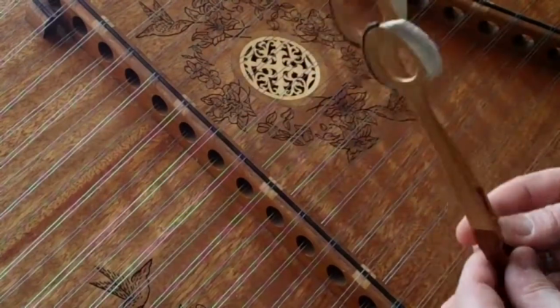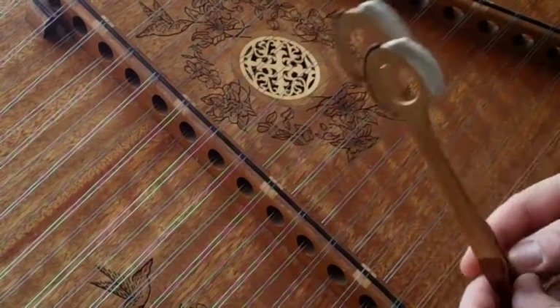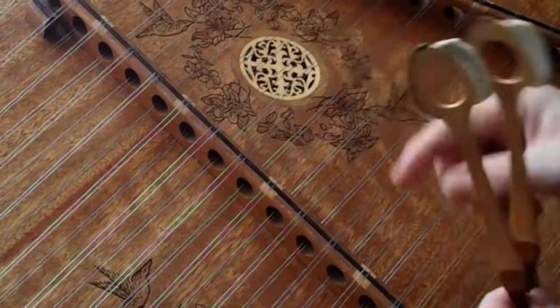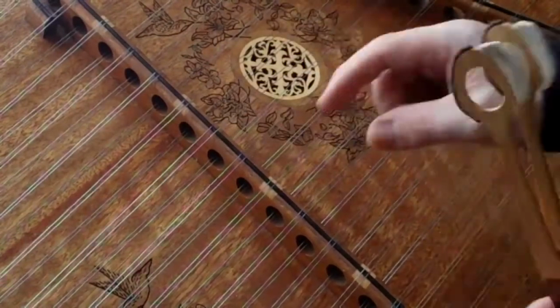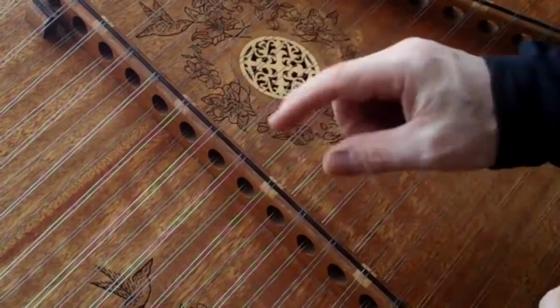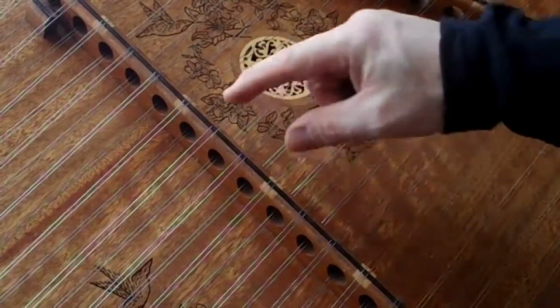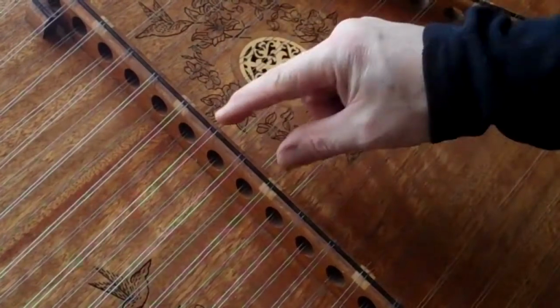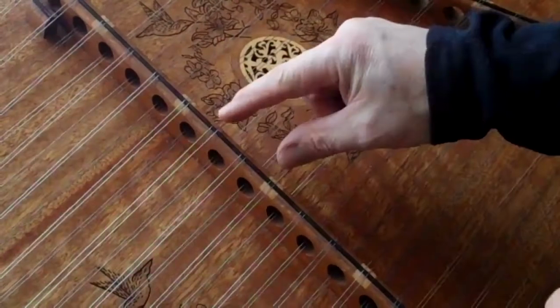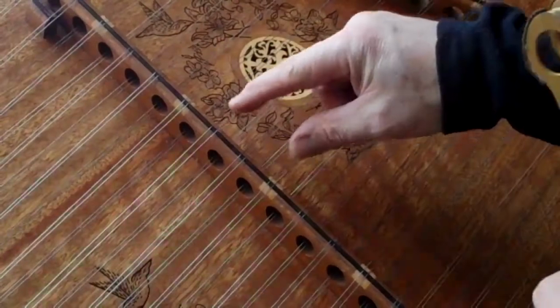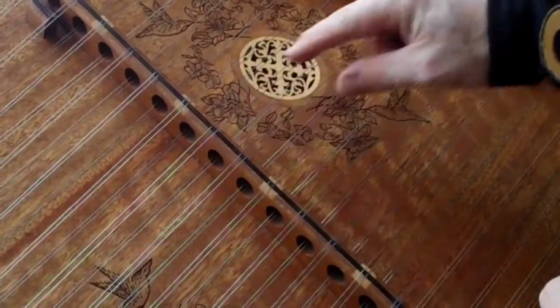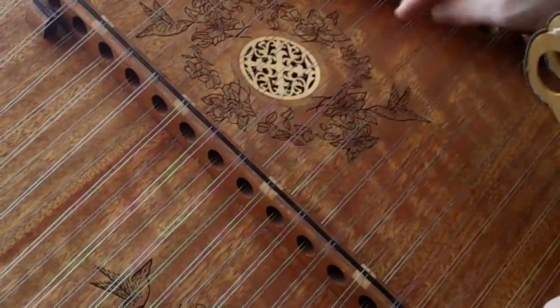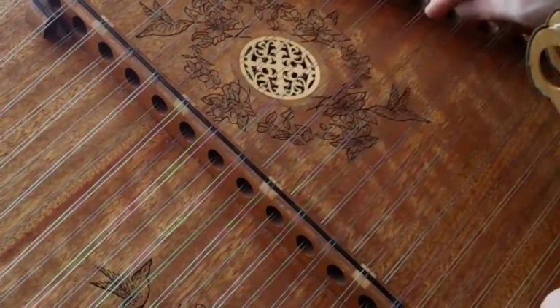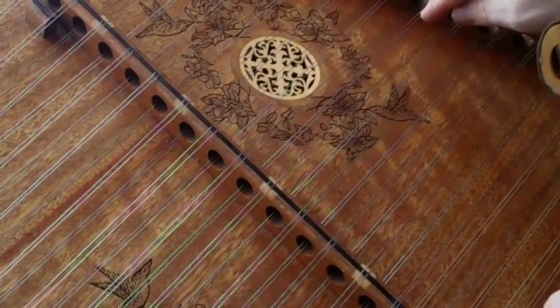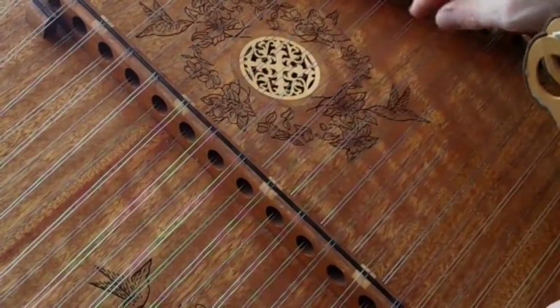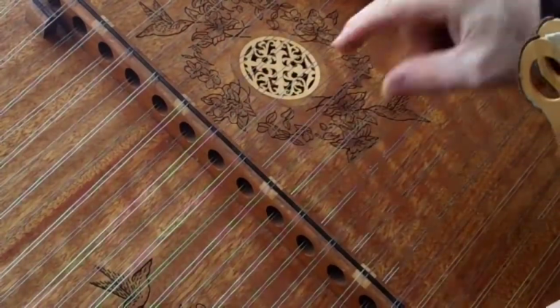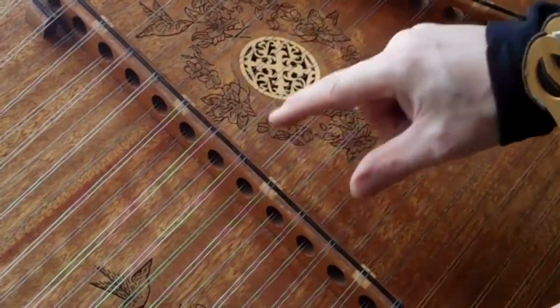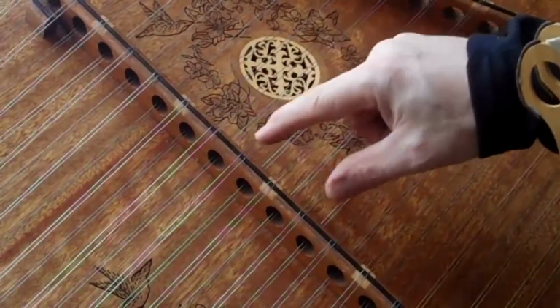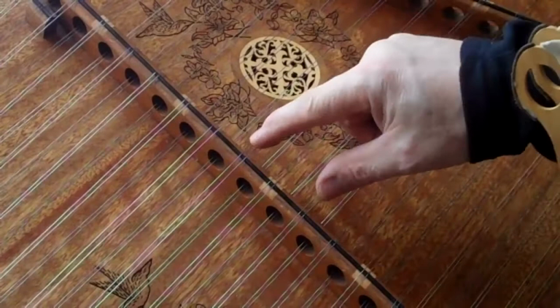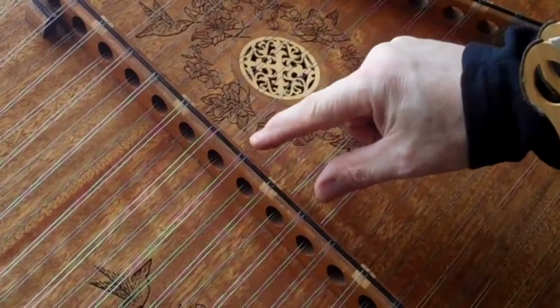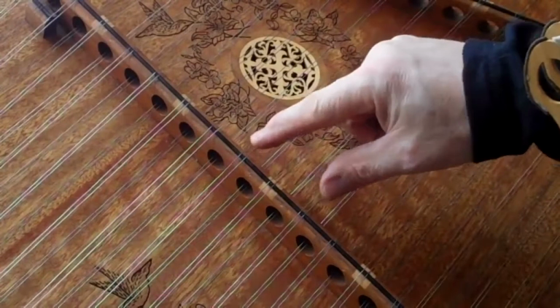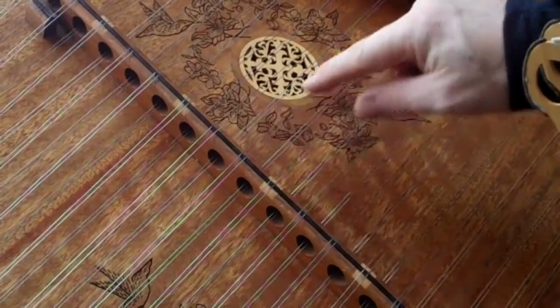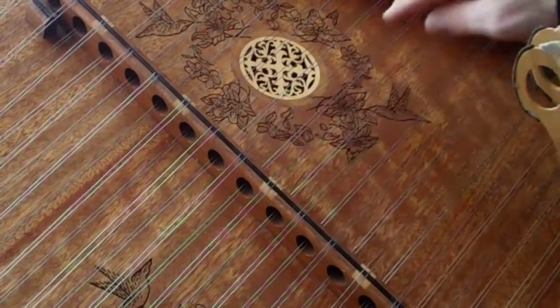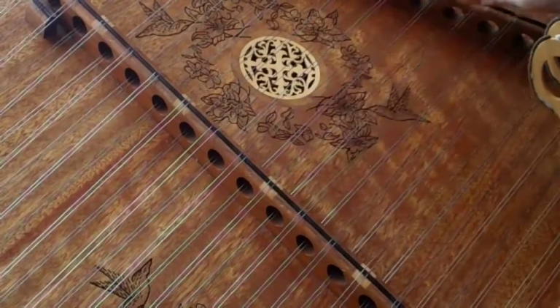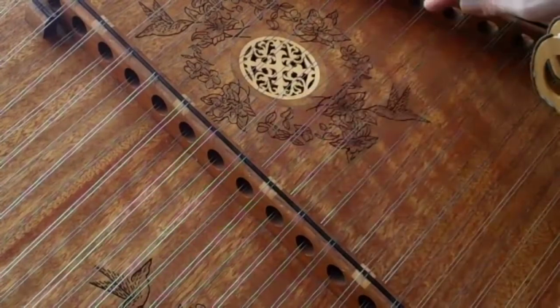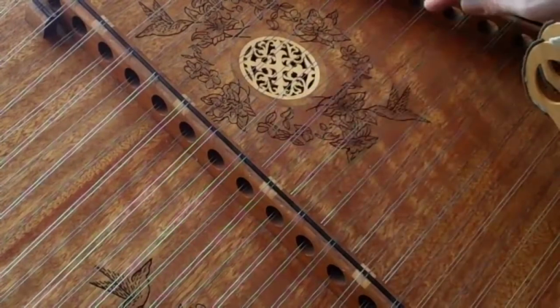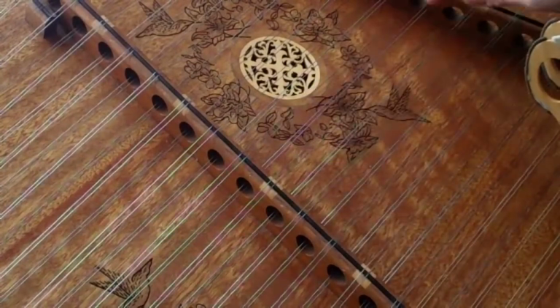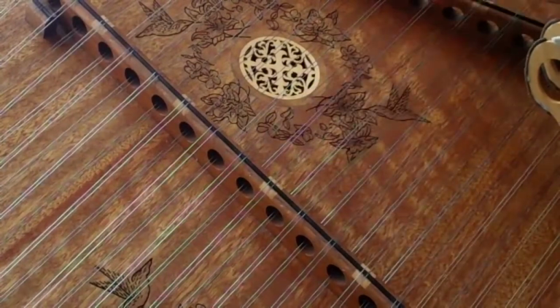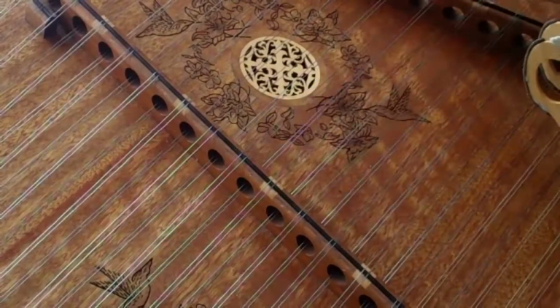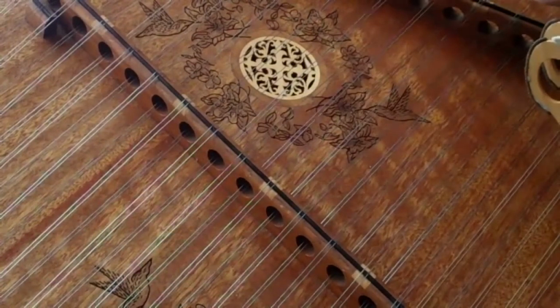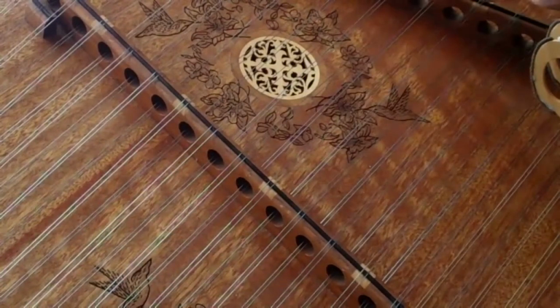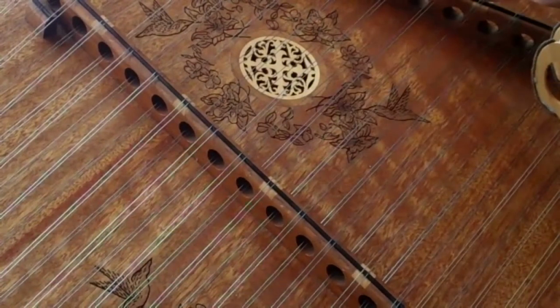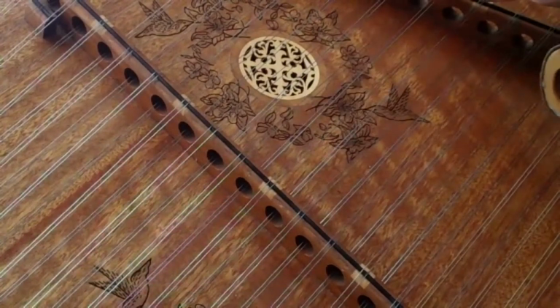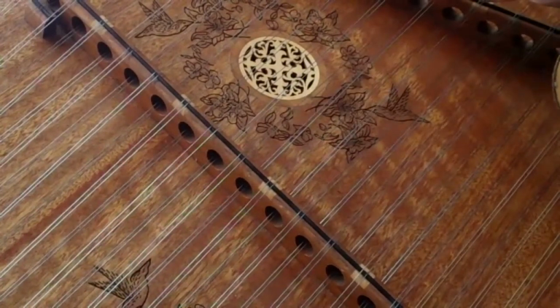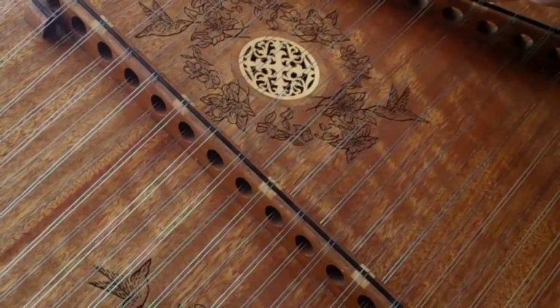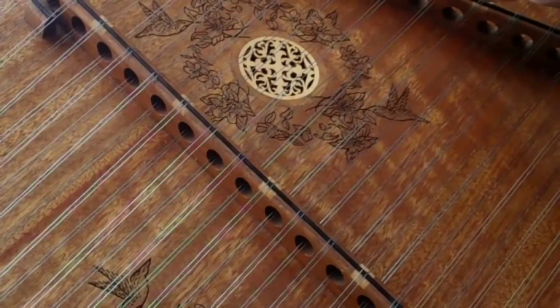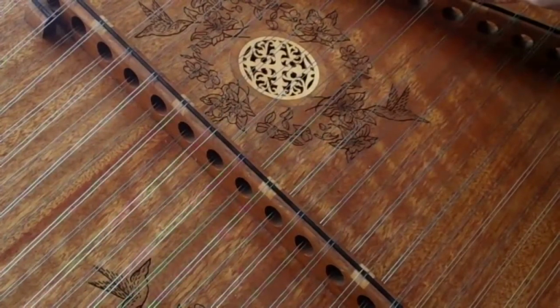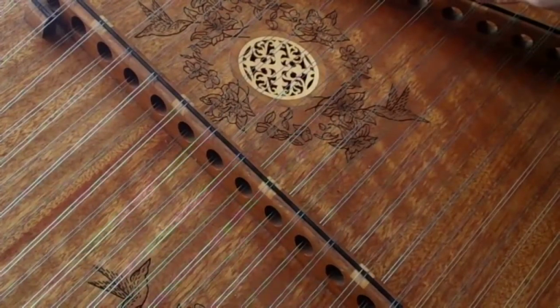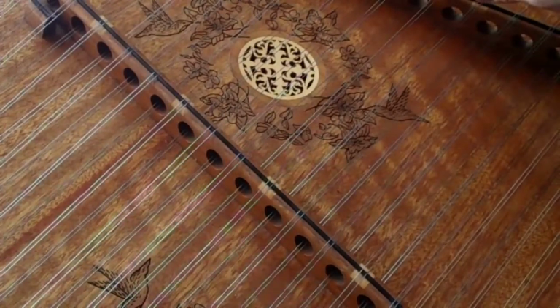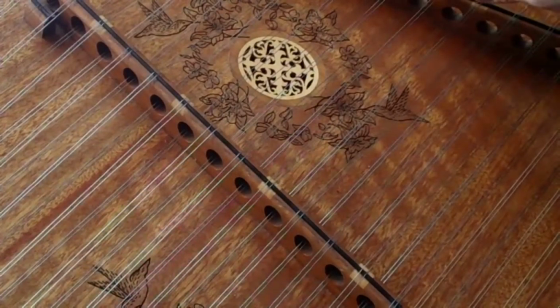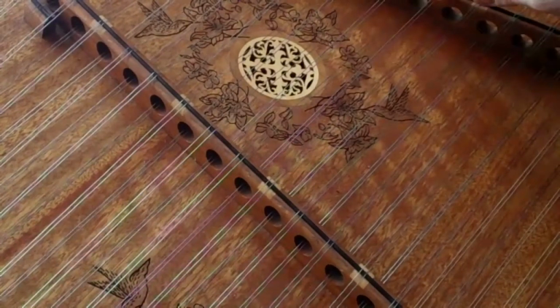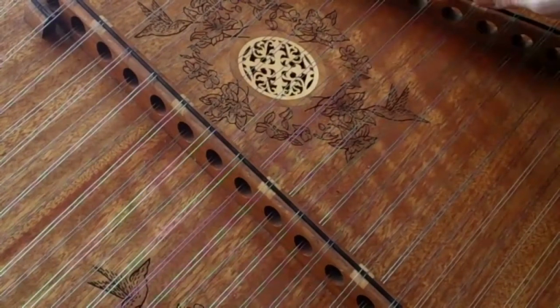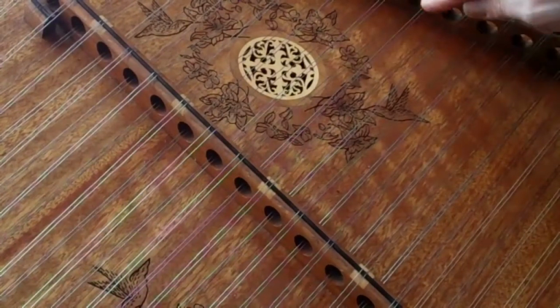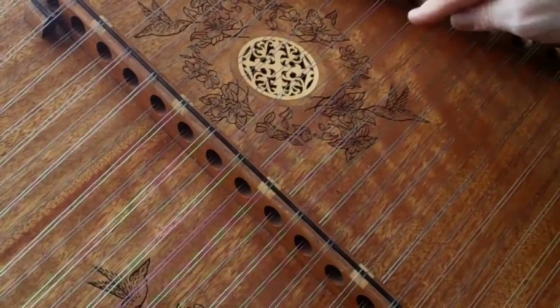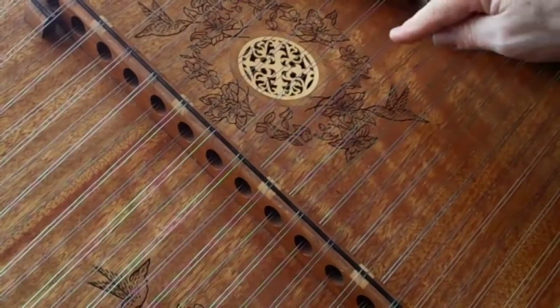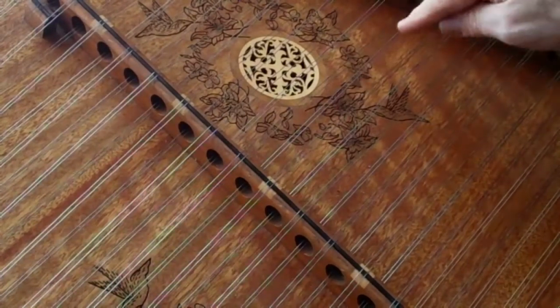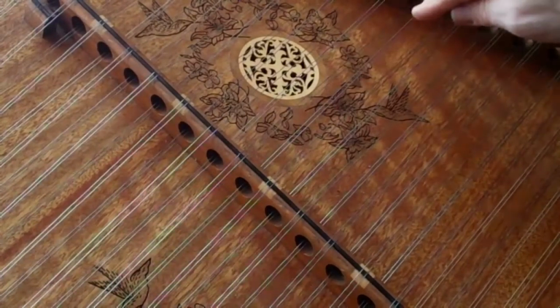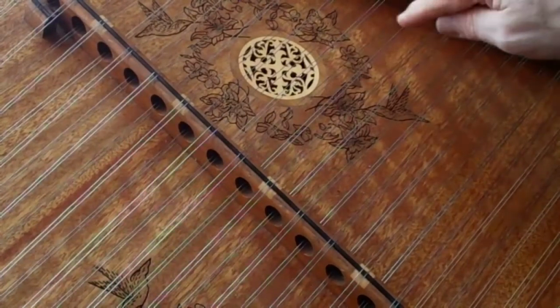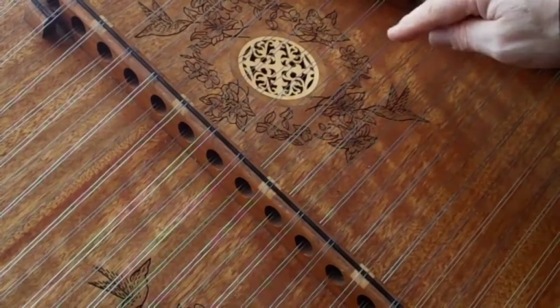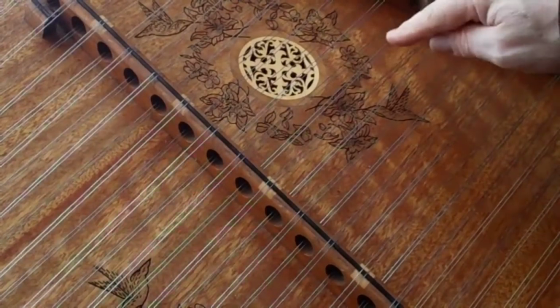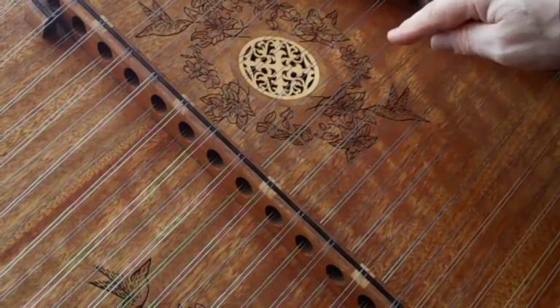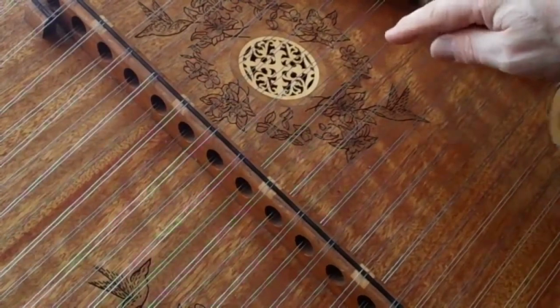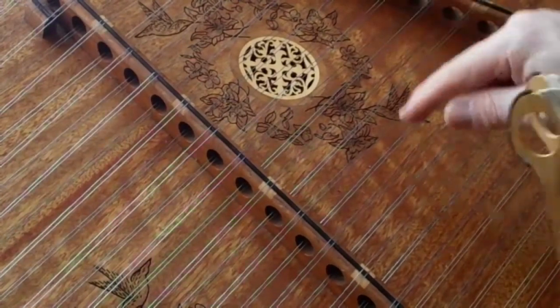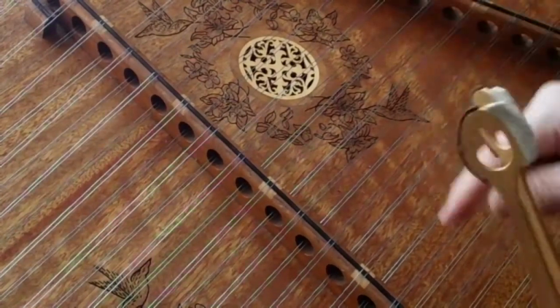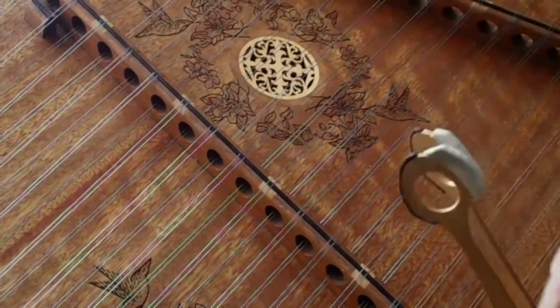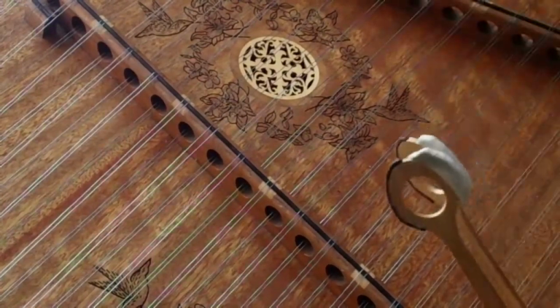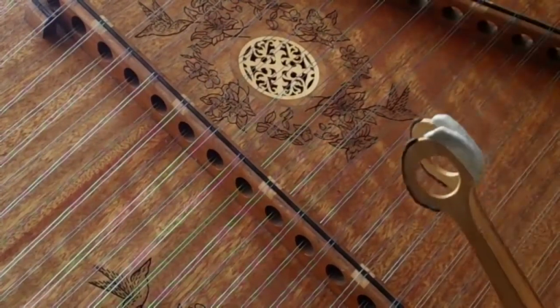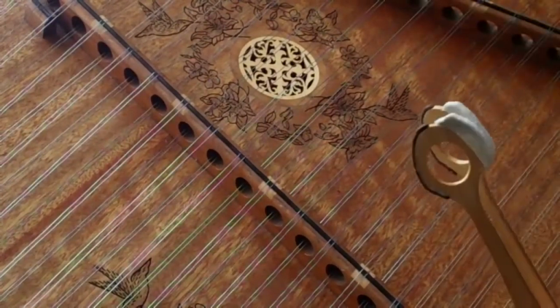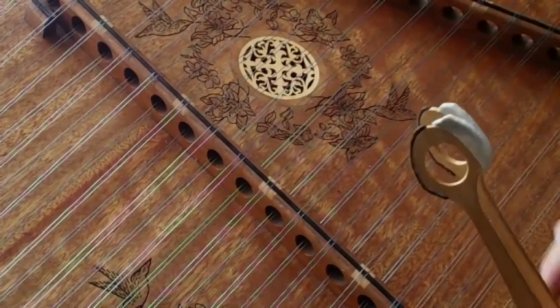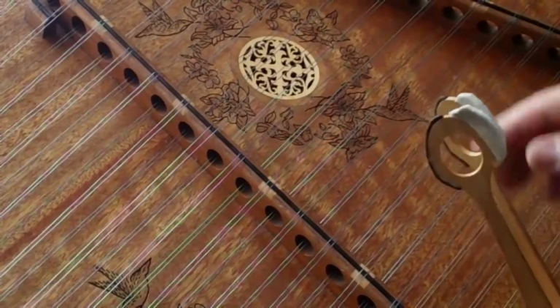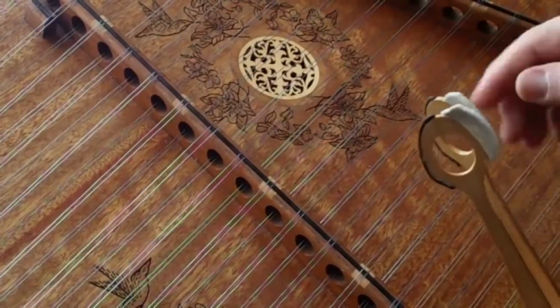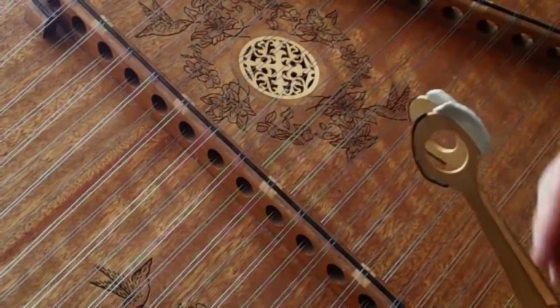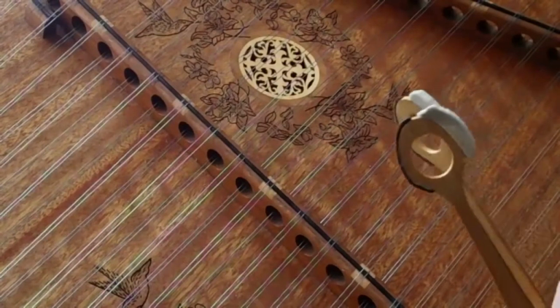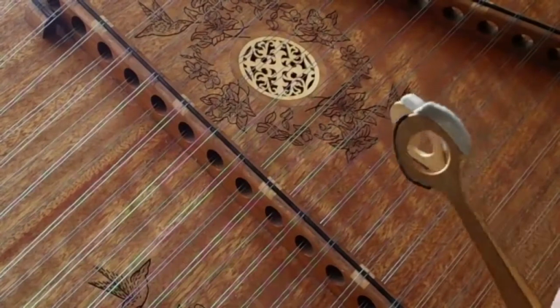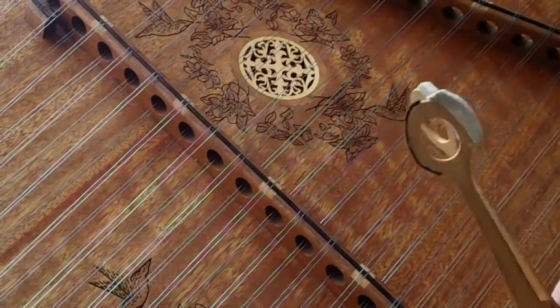So you have your triangles here and here, triangles here and here, always anchoring off that D position, off that D string on the bass bridge.